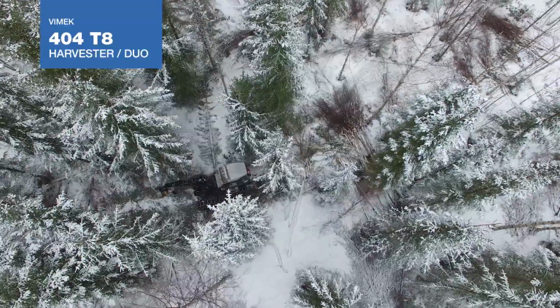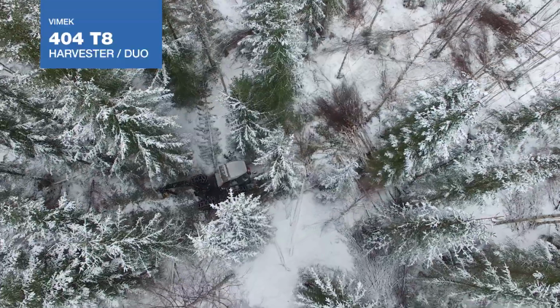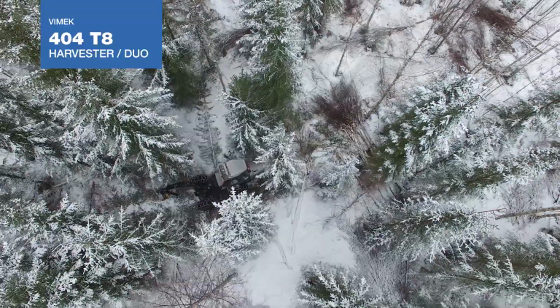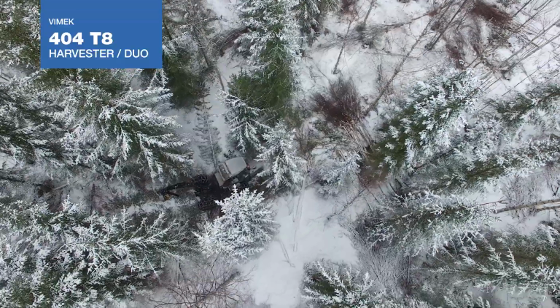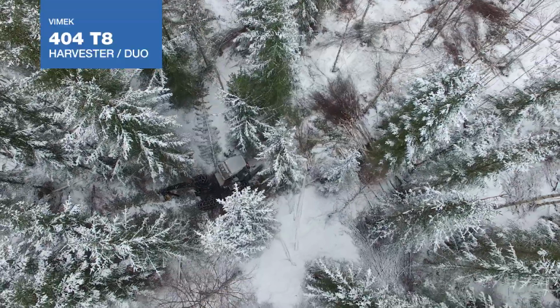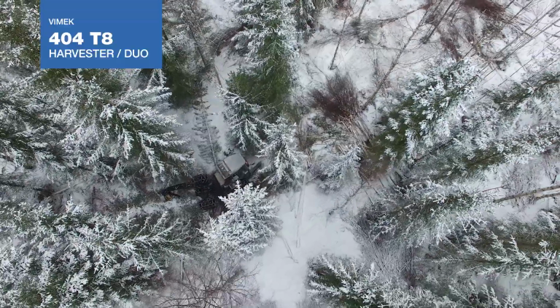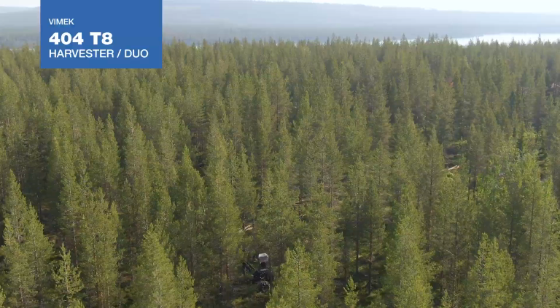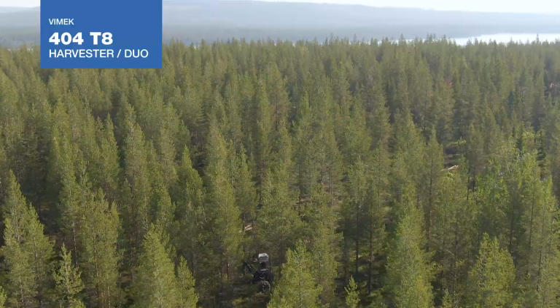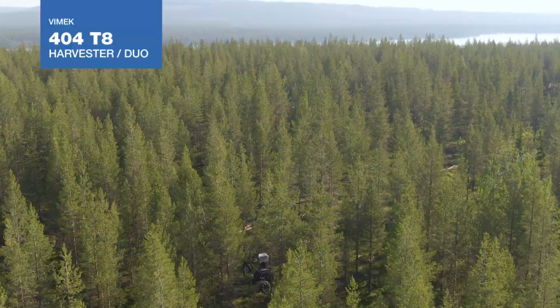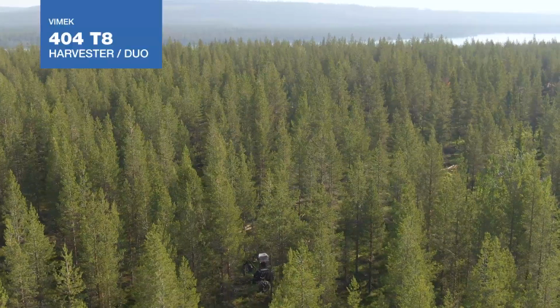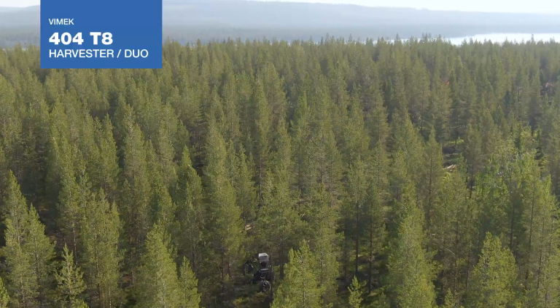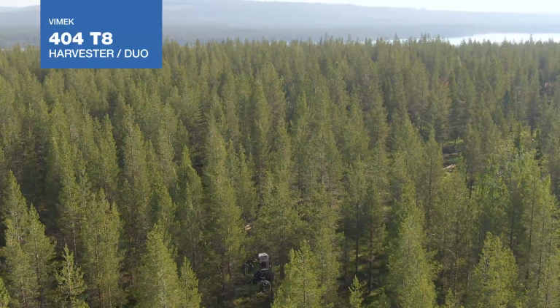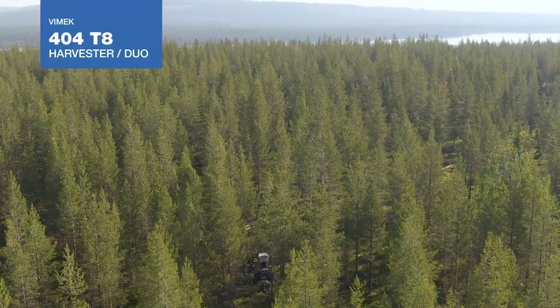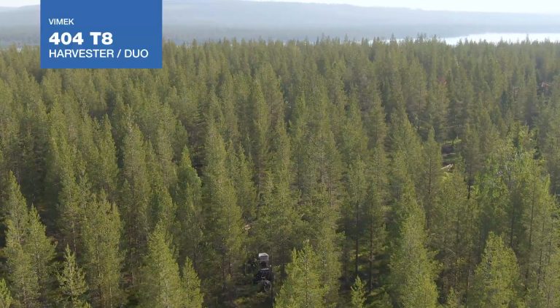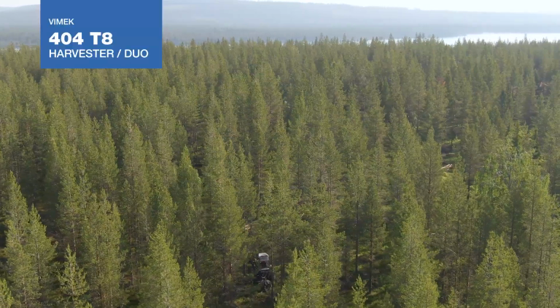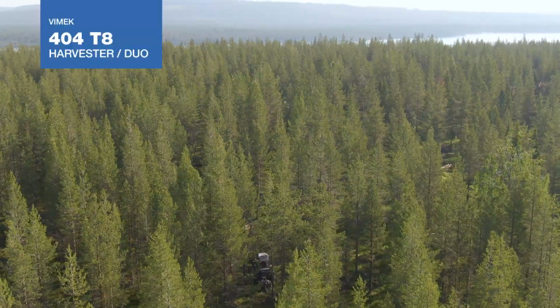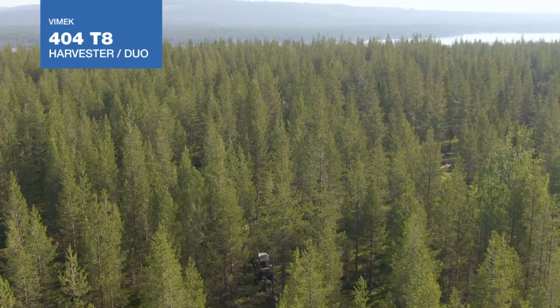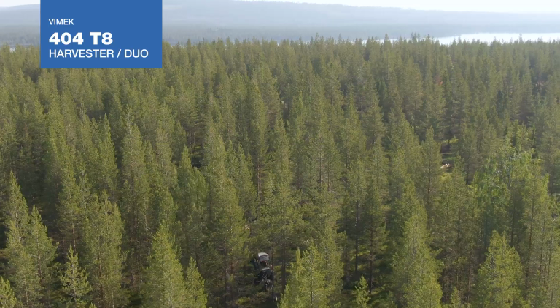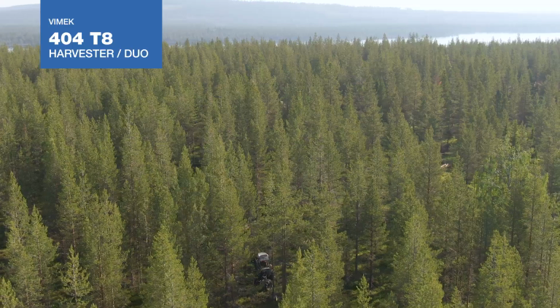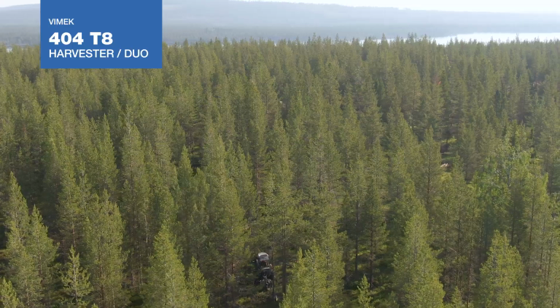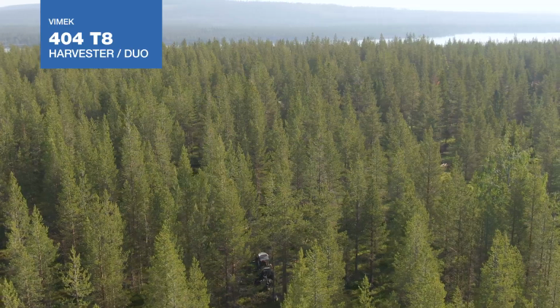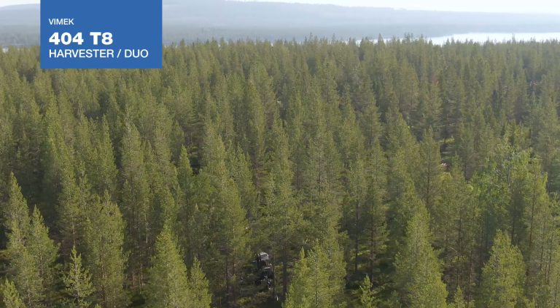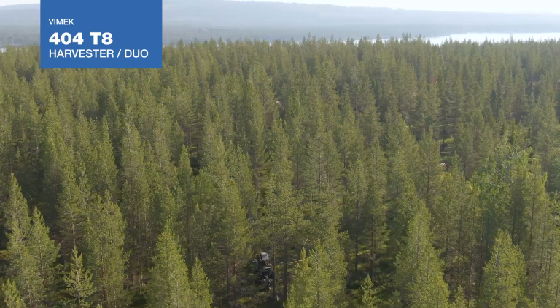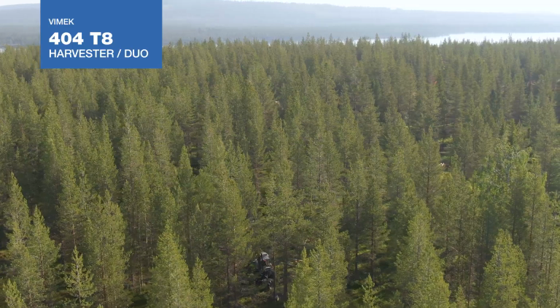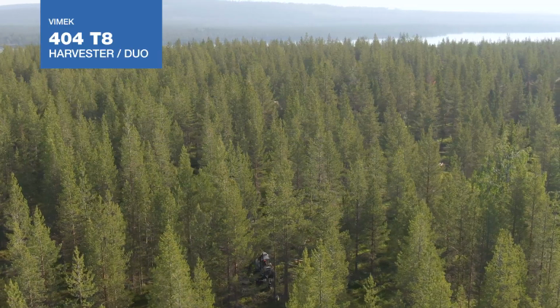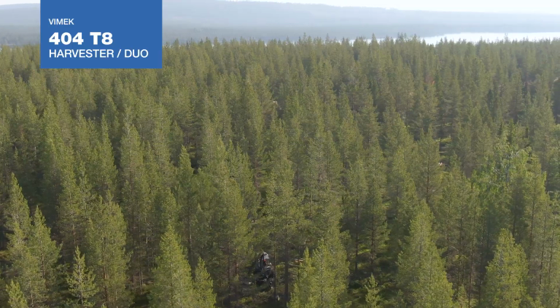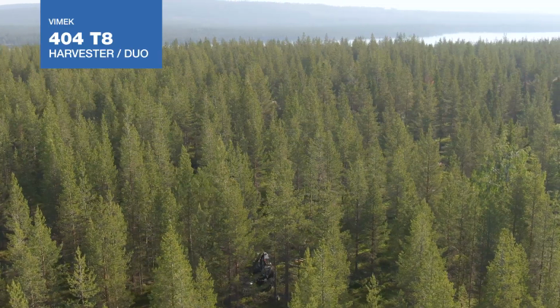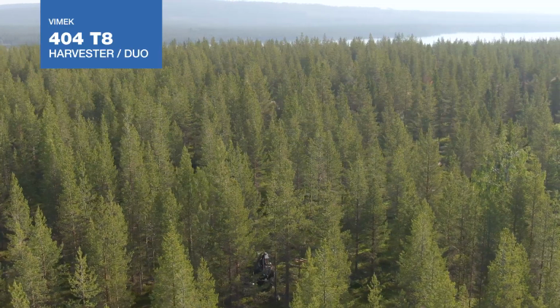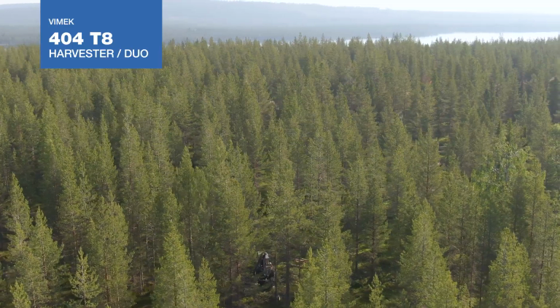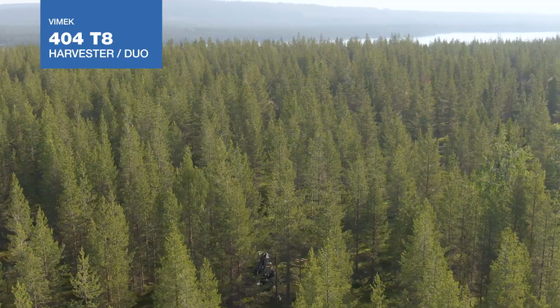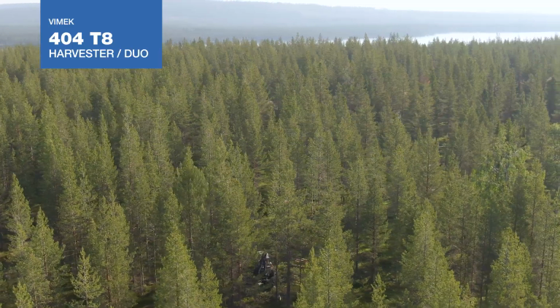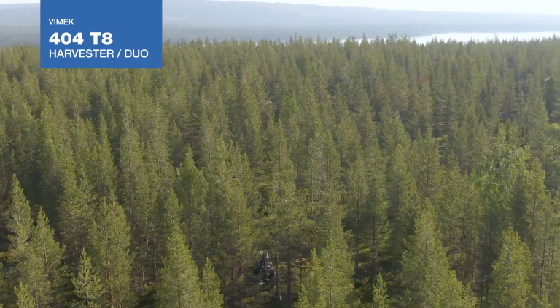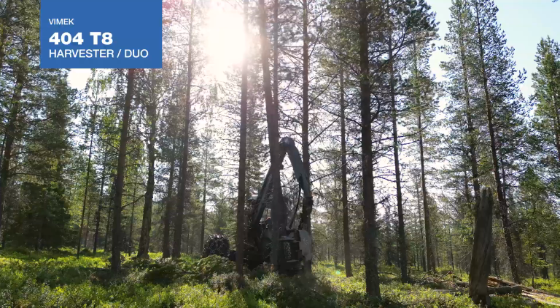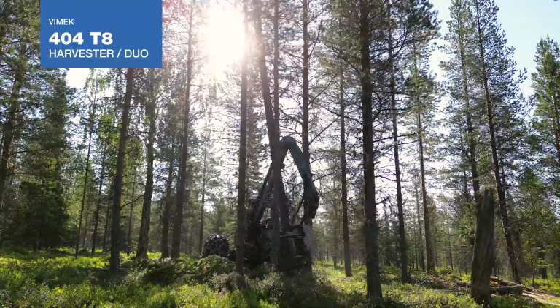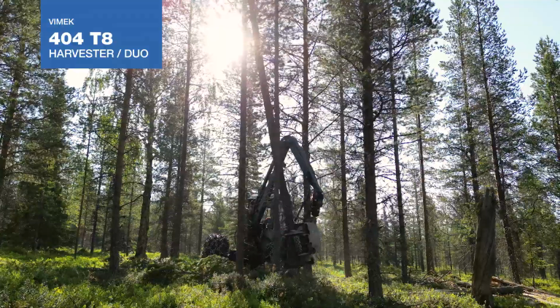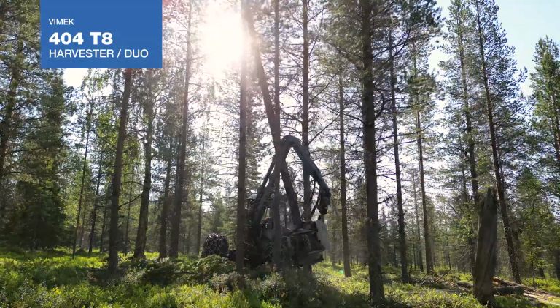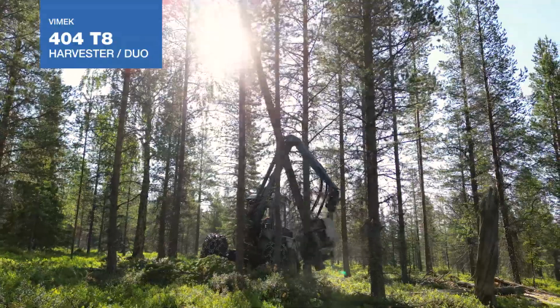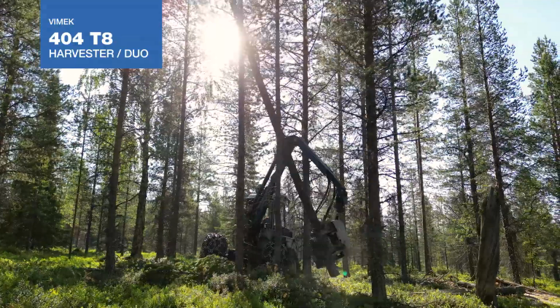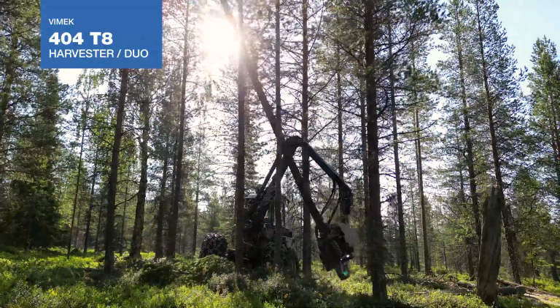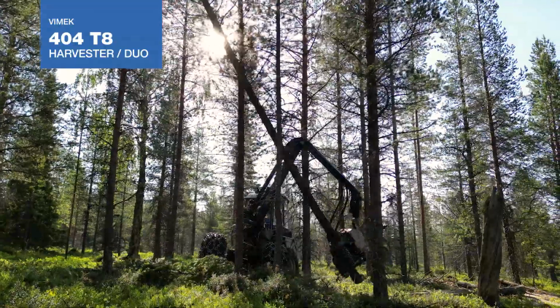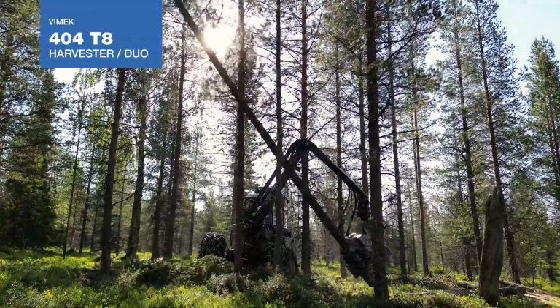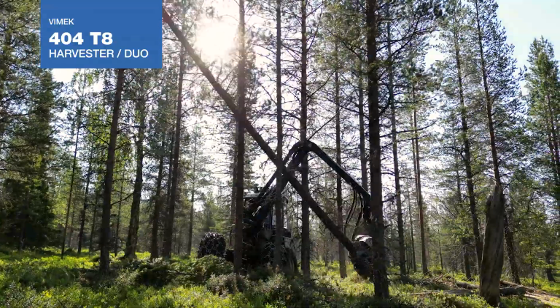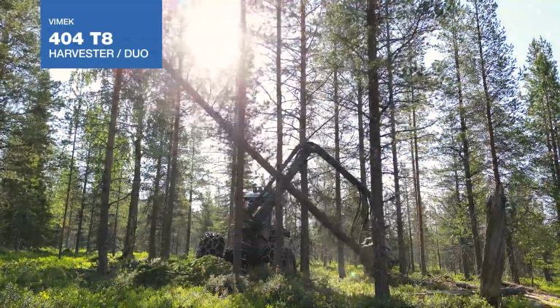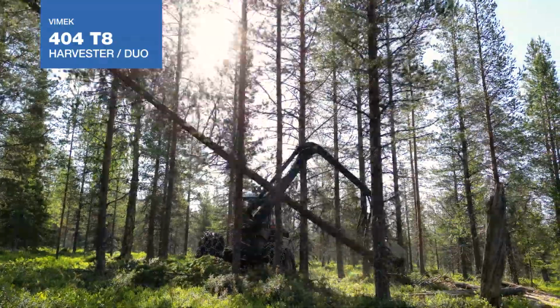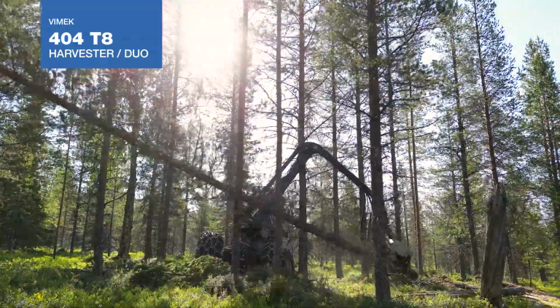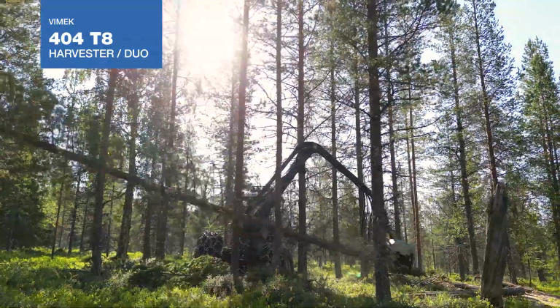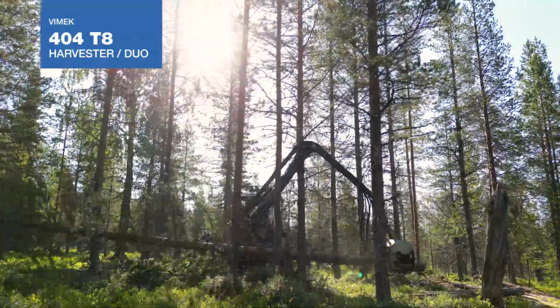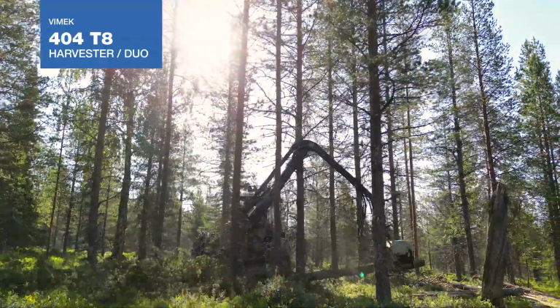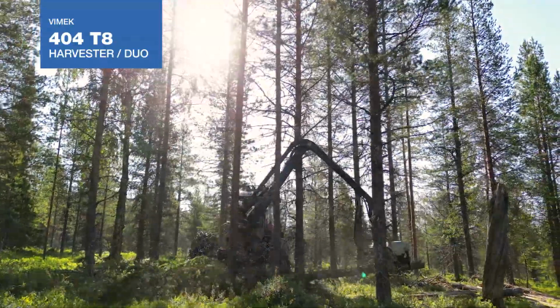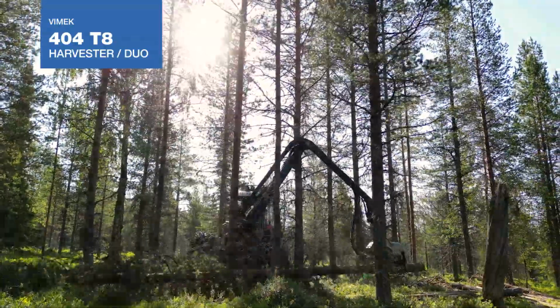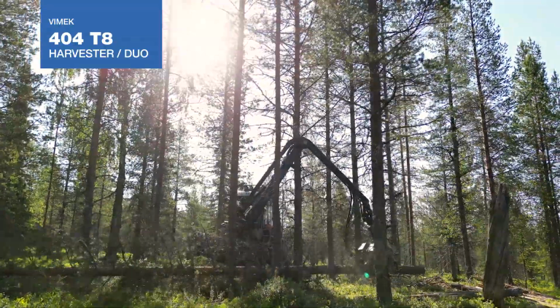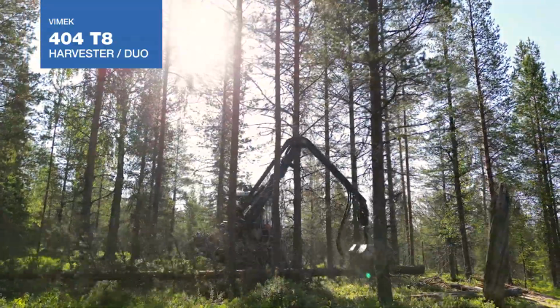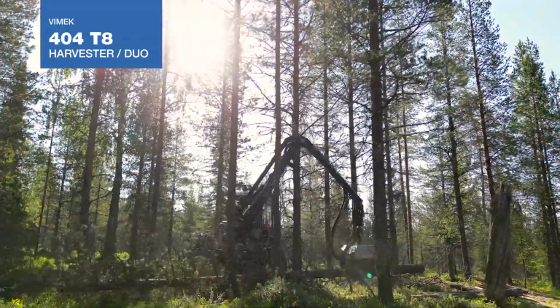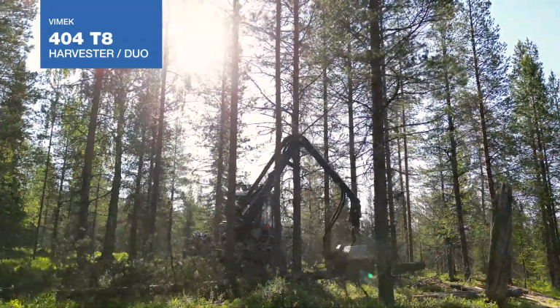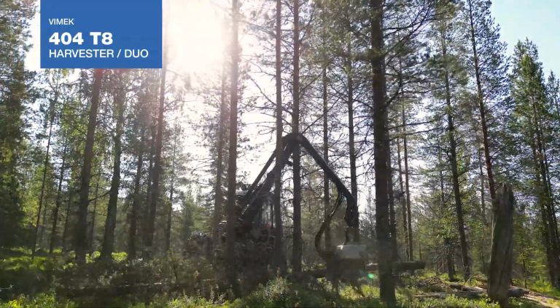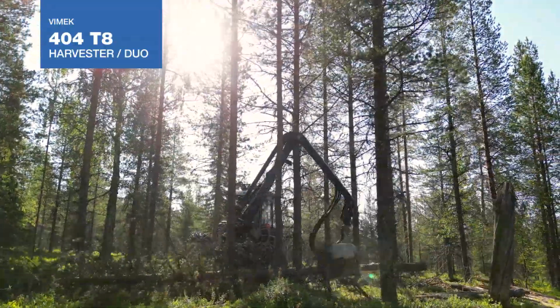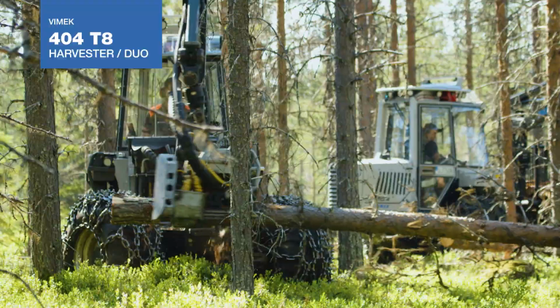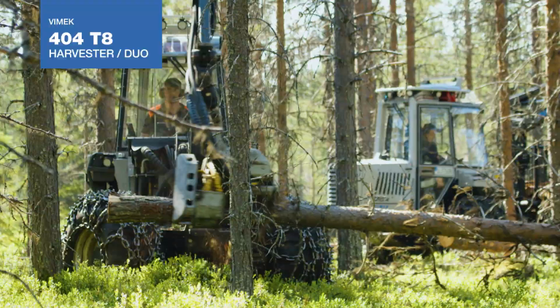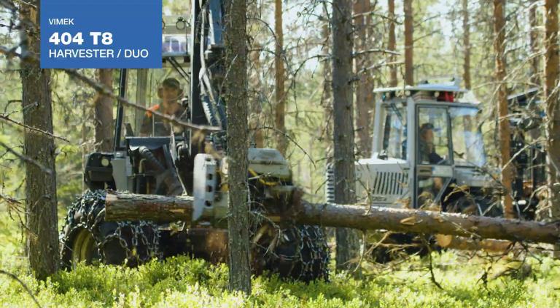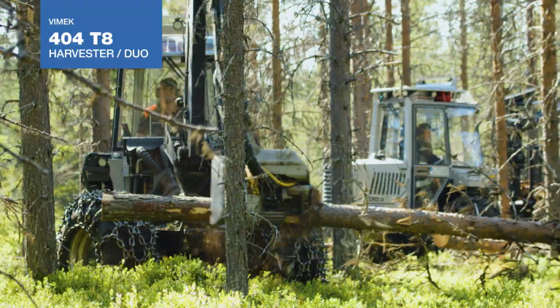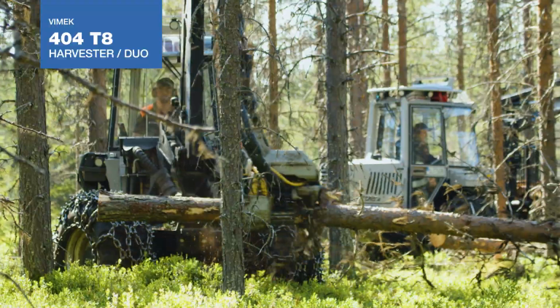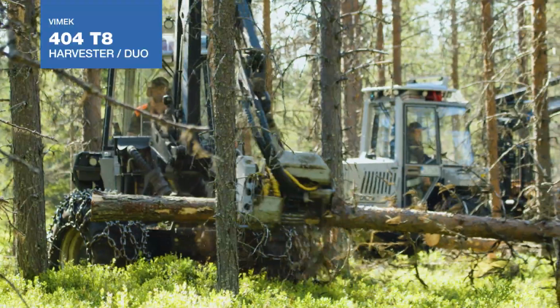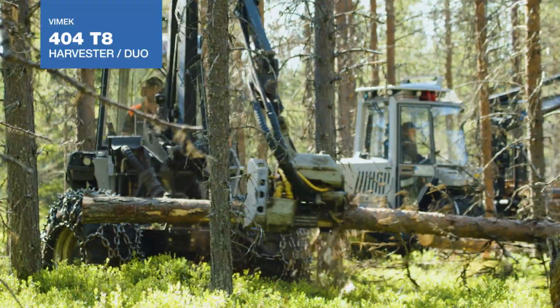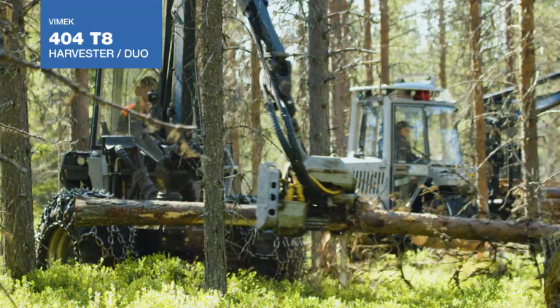The Vimec 404 T8 is our proven harvester that is easy to maintain and fun to drive. Always.